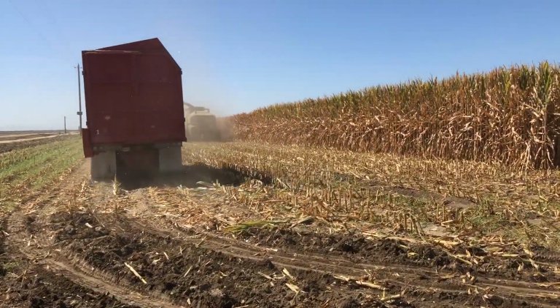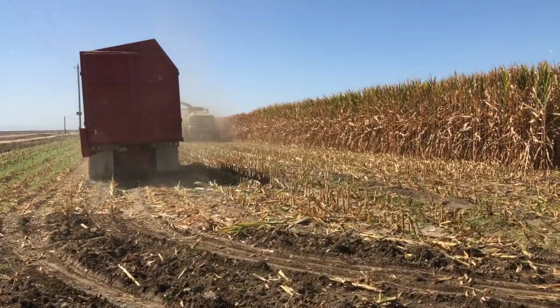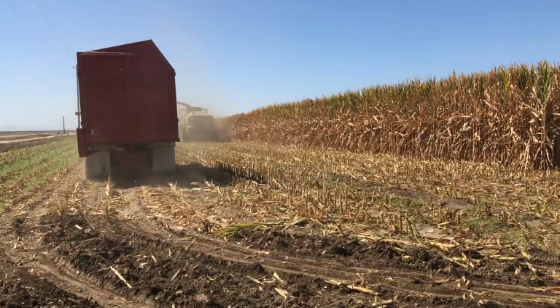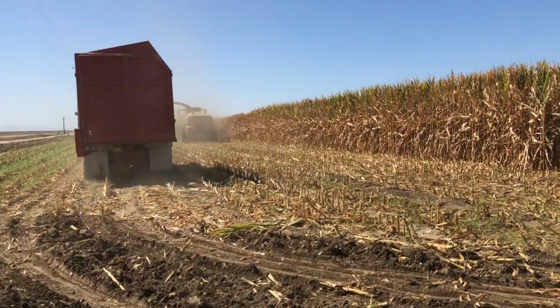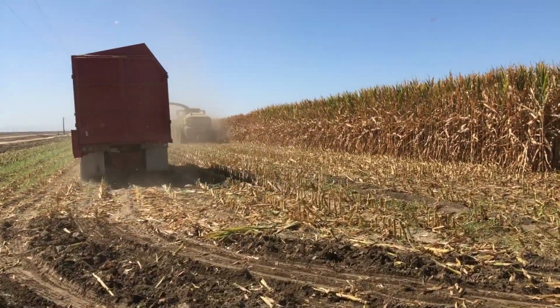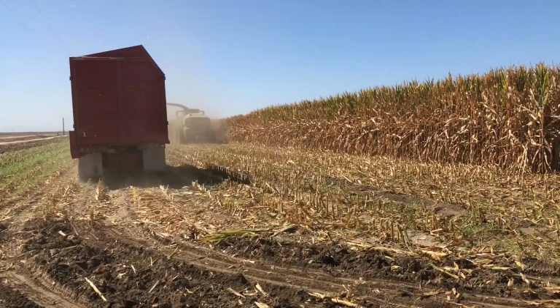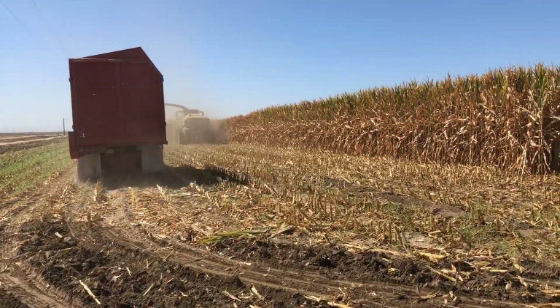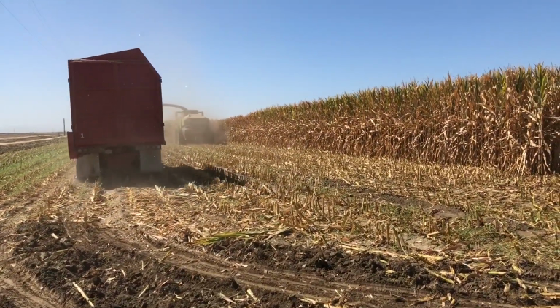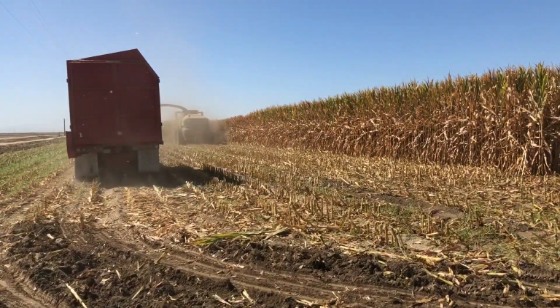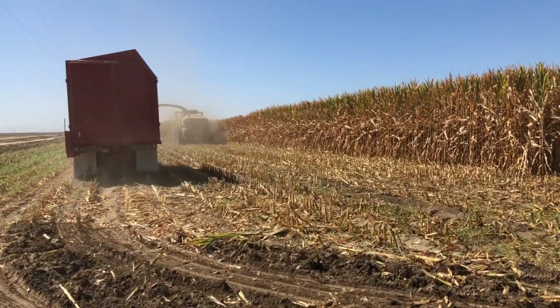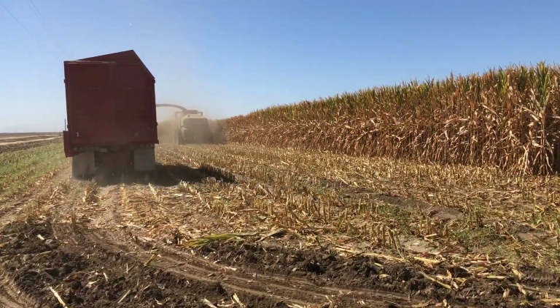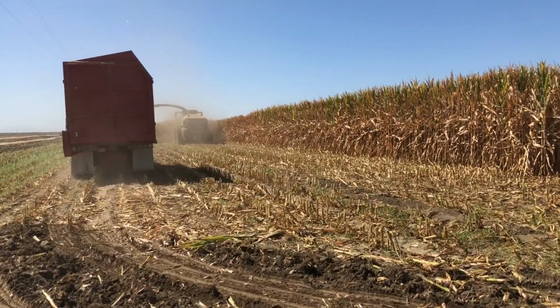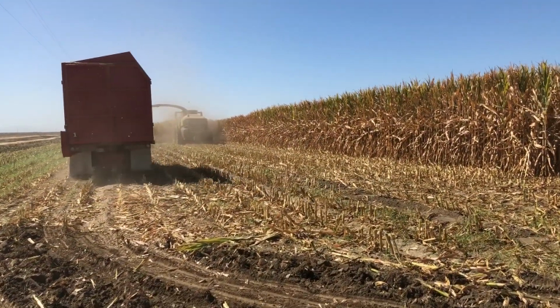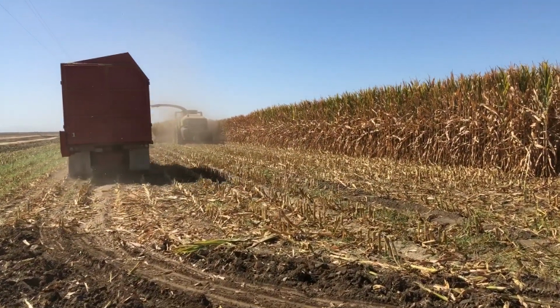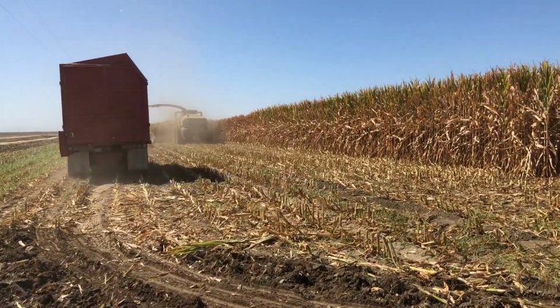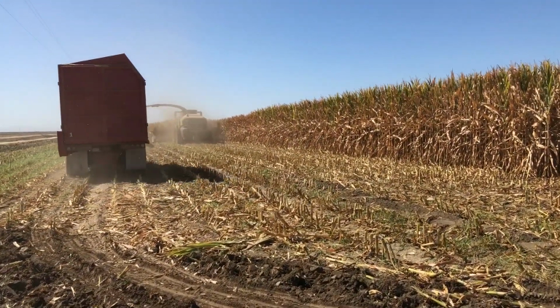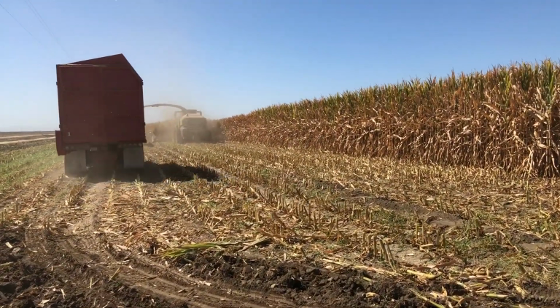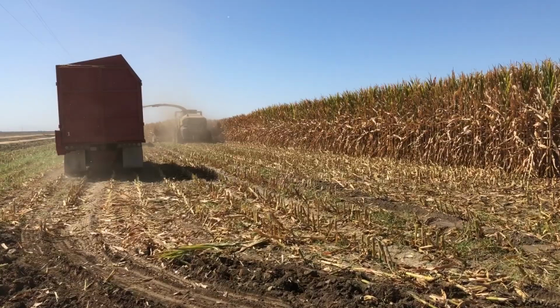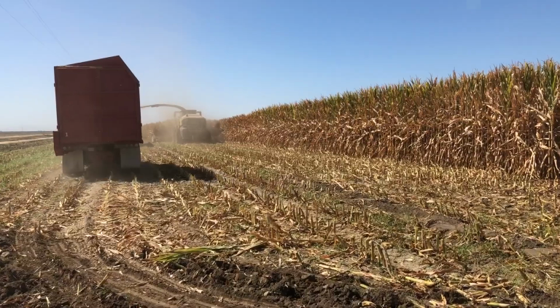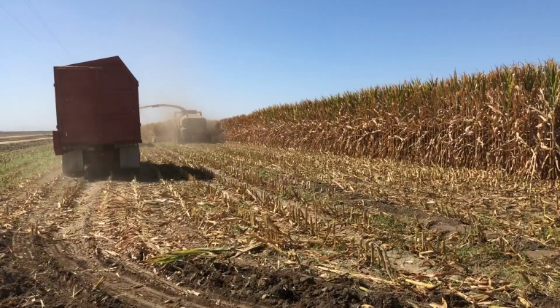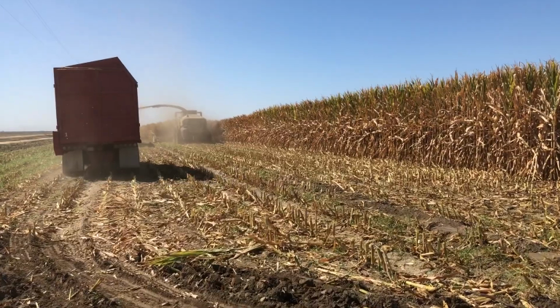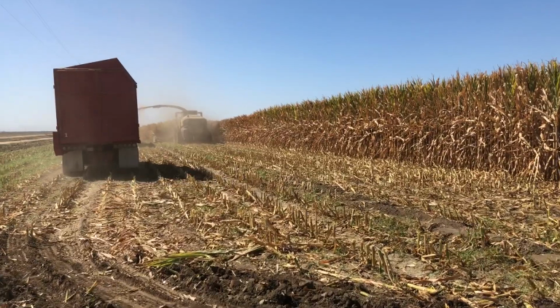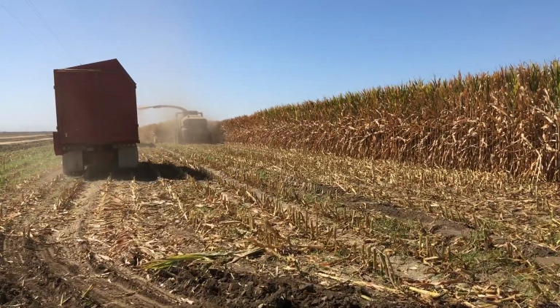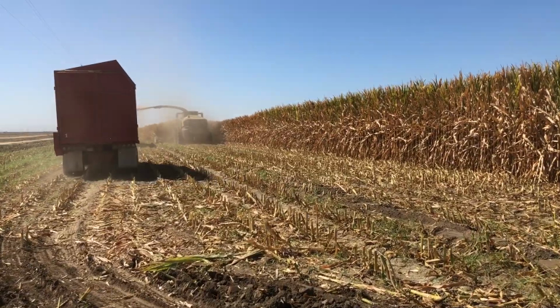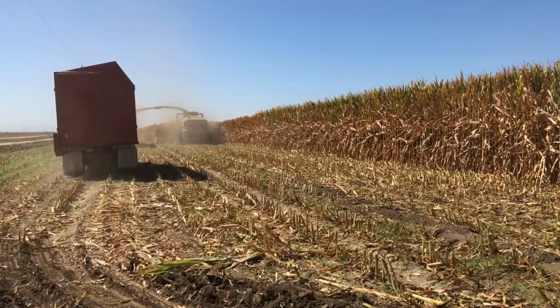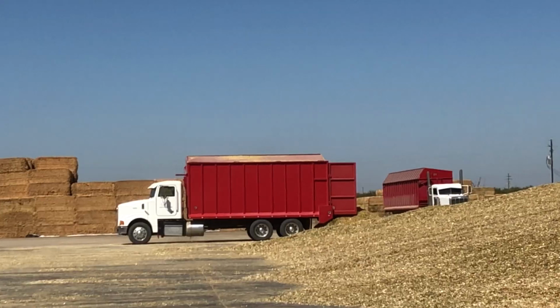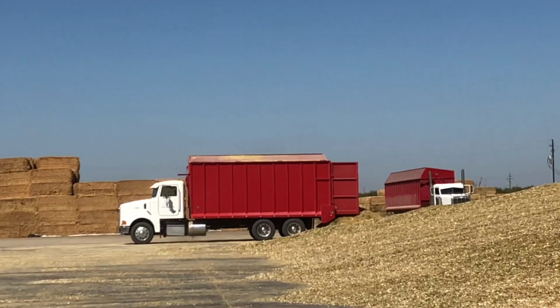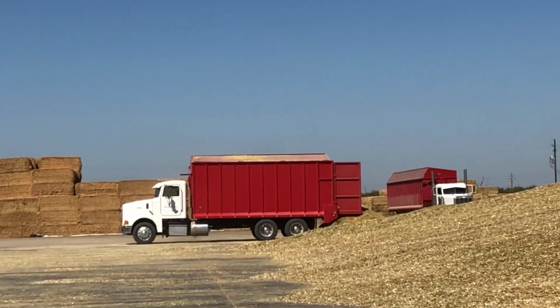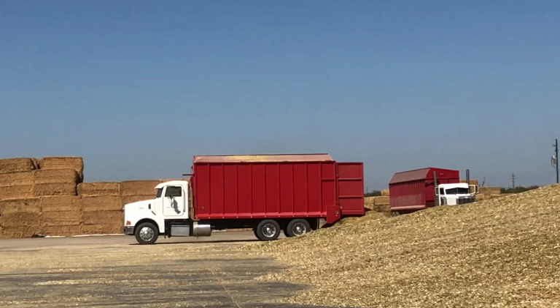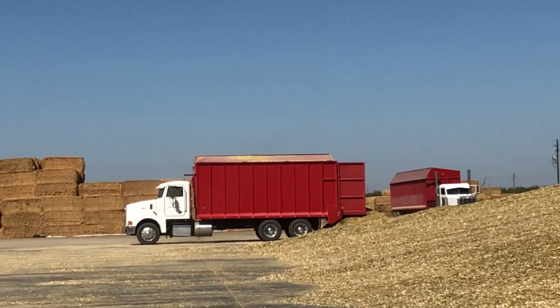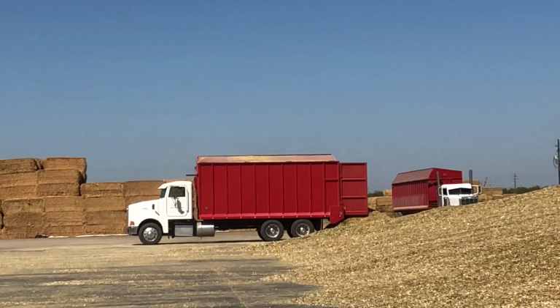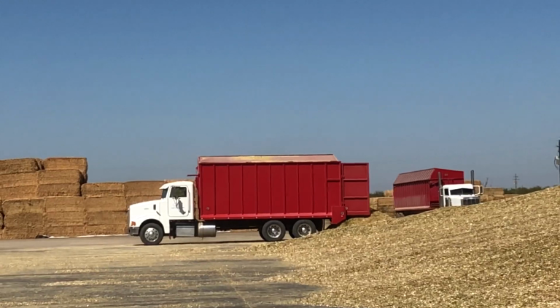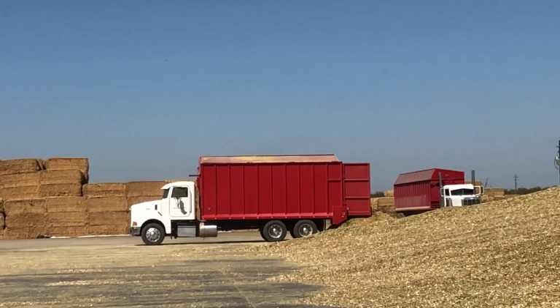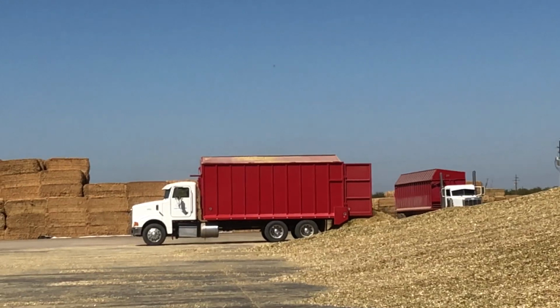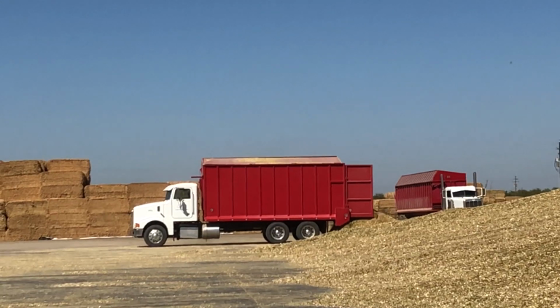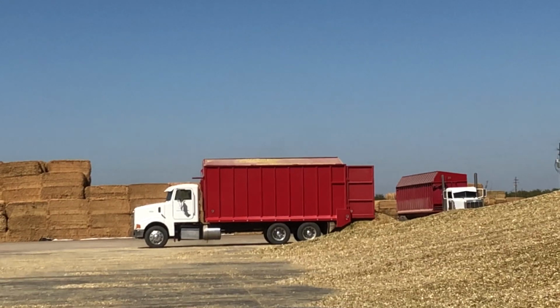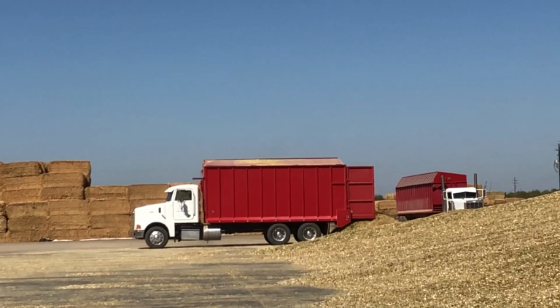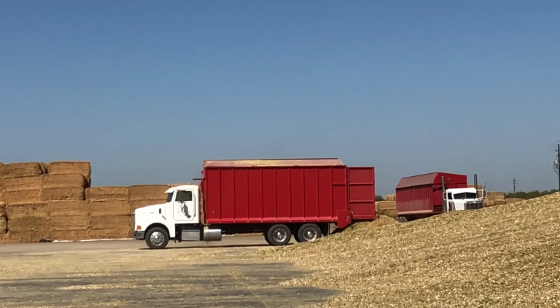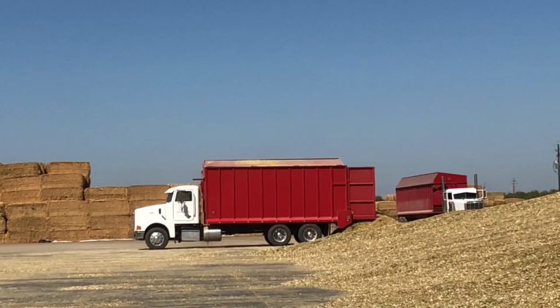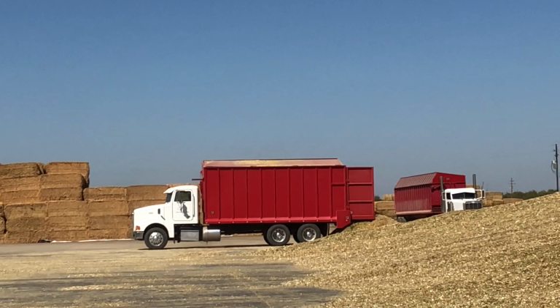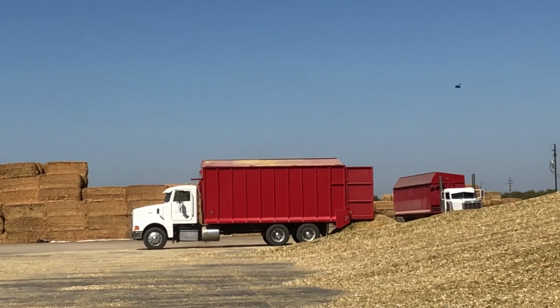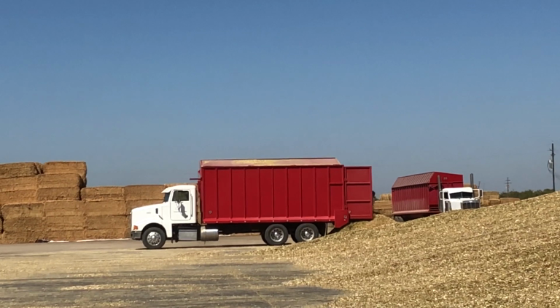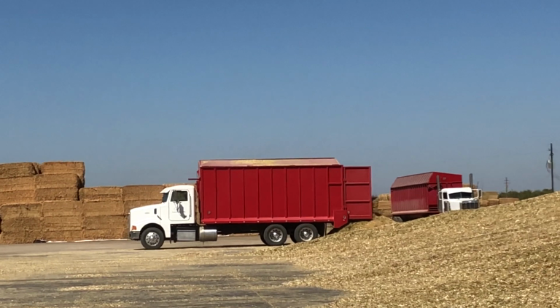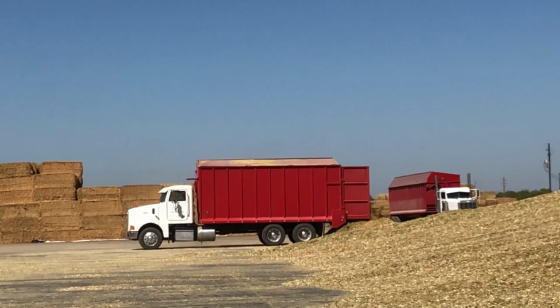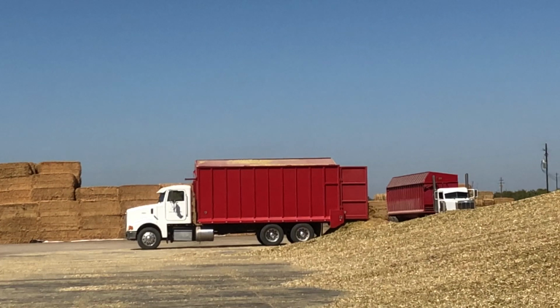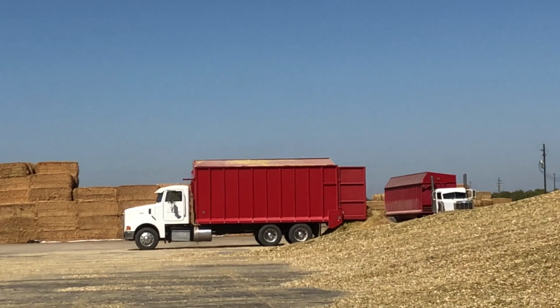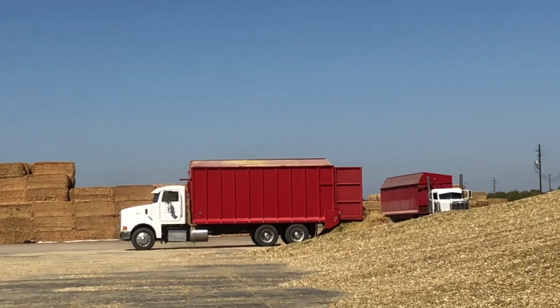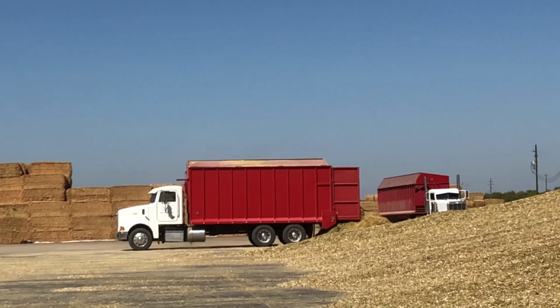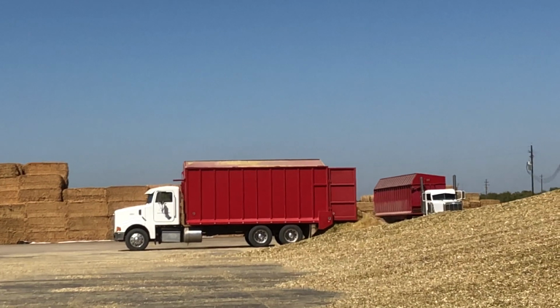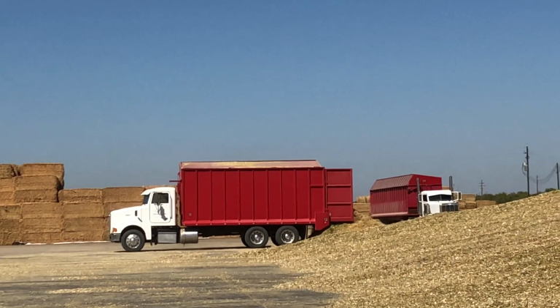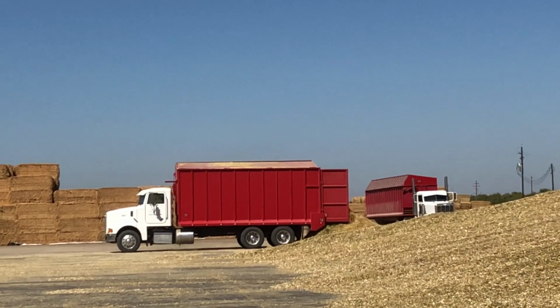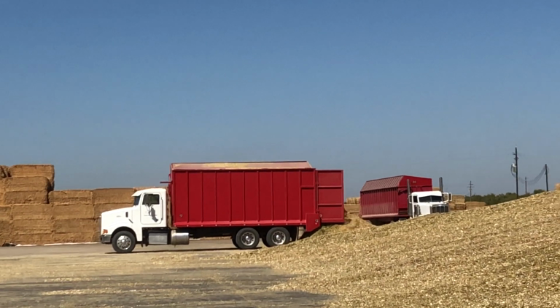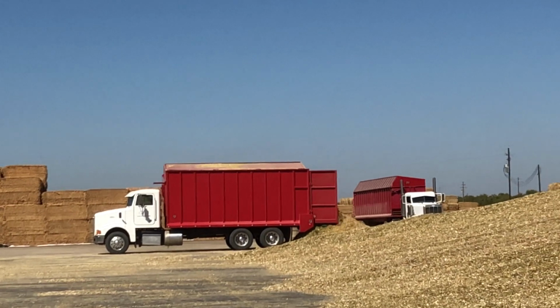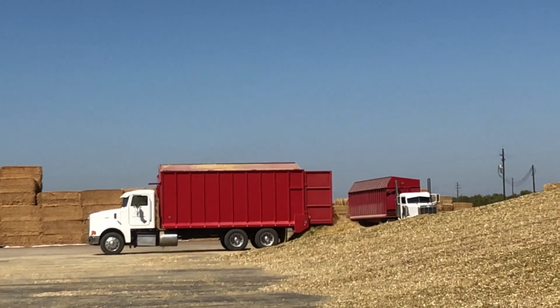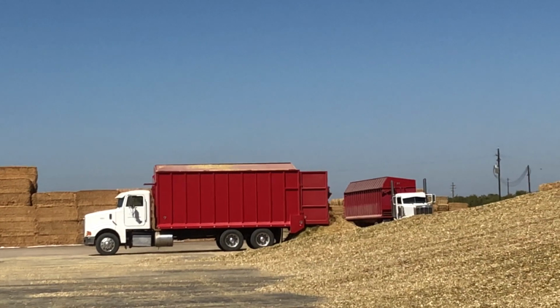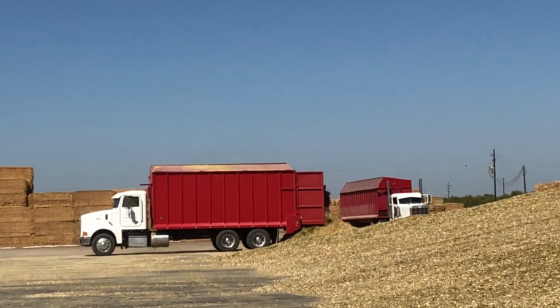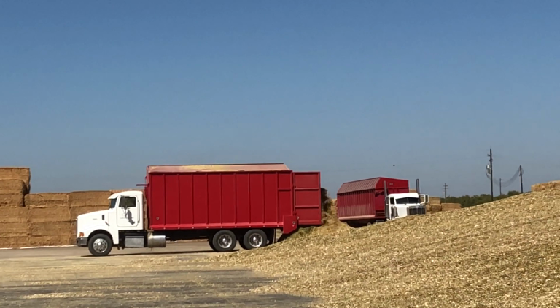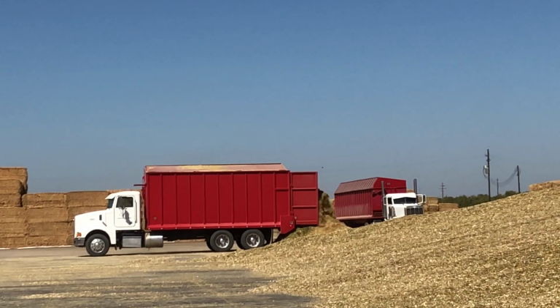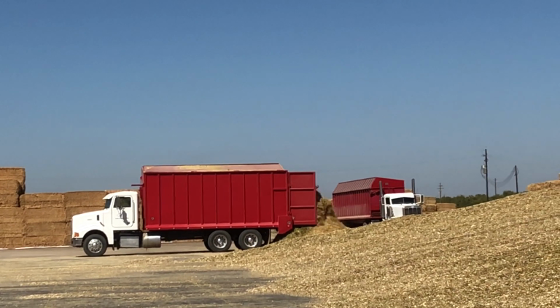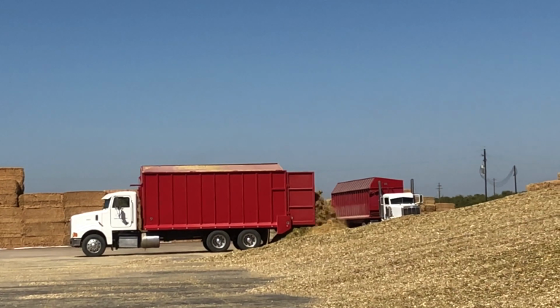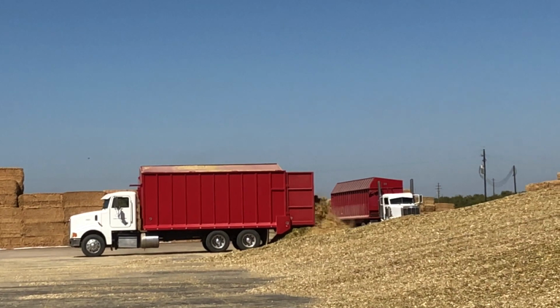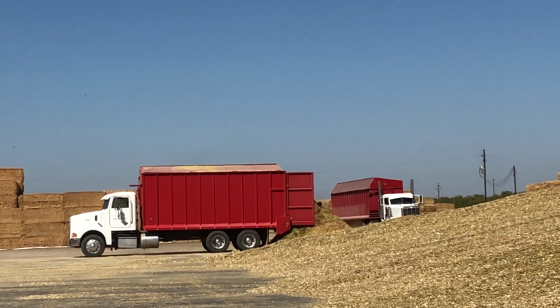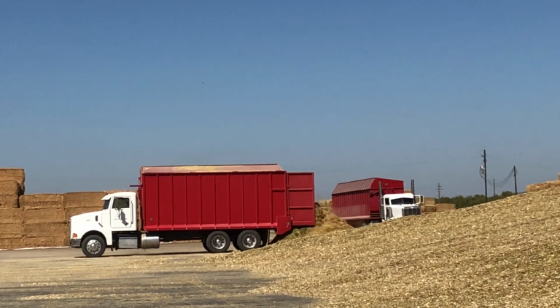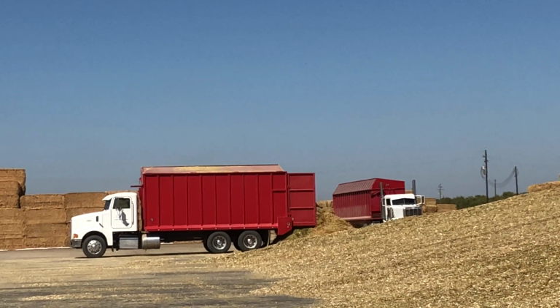The trailer transports the harvested and chopped corn plants to the dairy, where they are unloaded near the silage pile that is being formed.